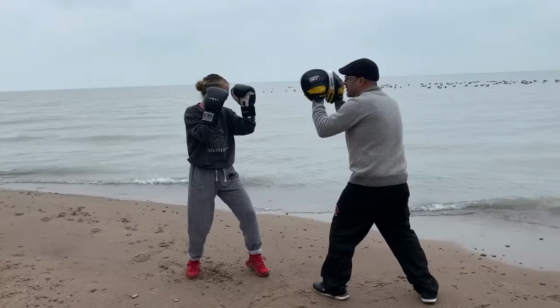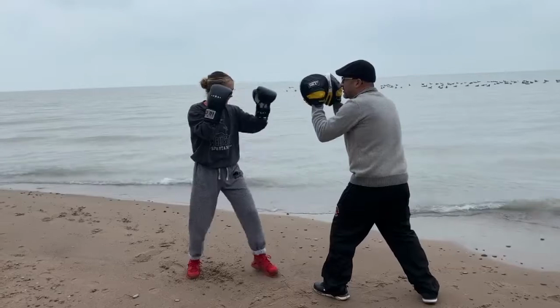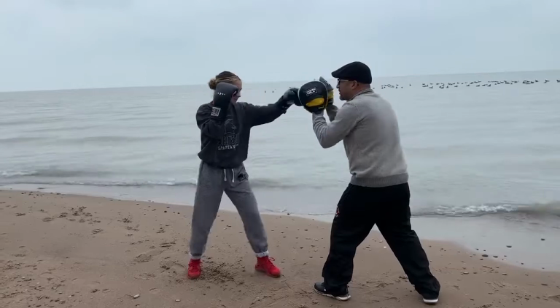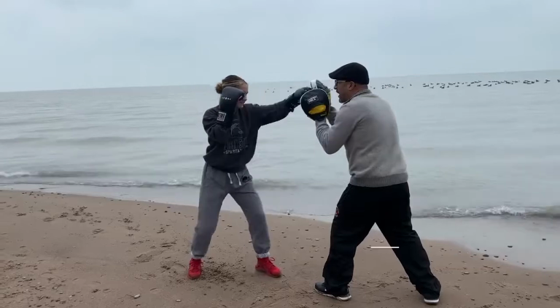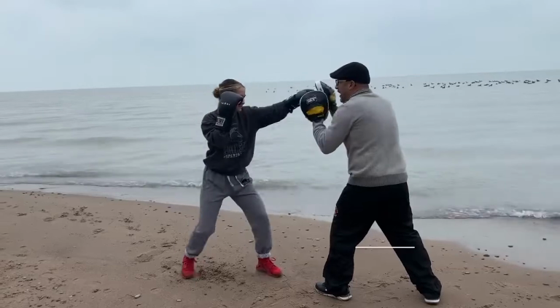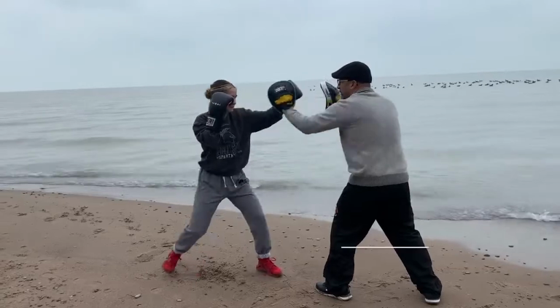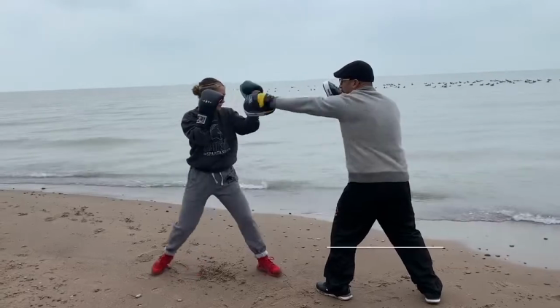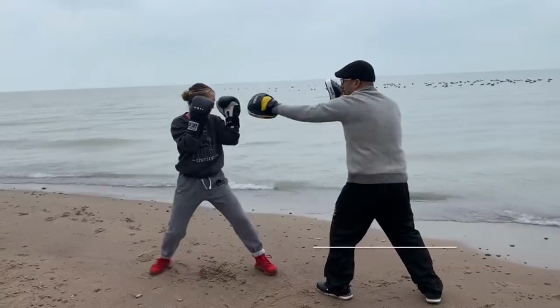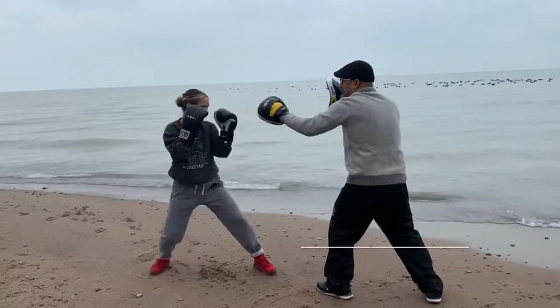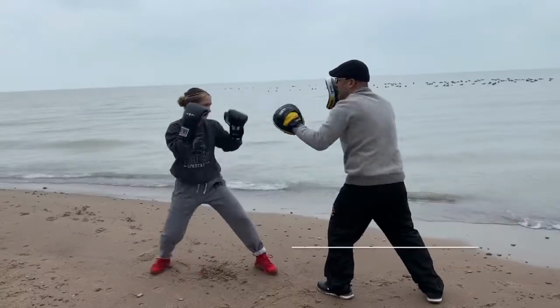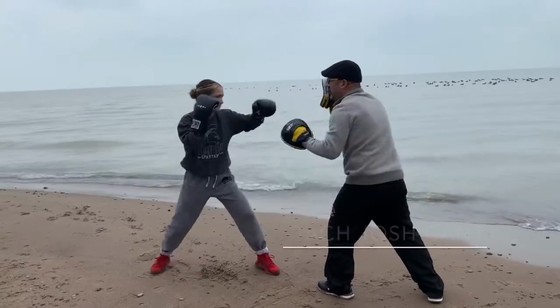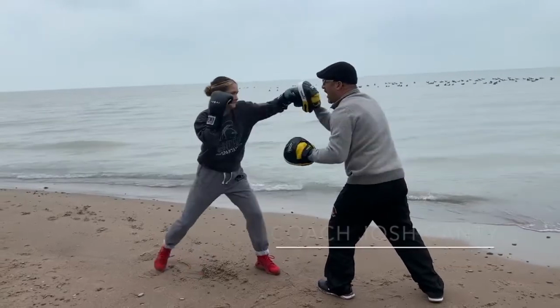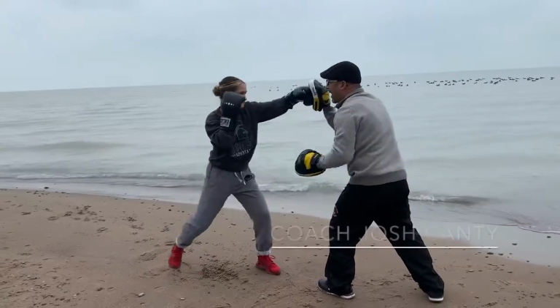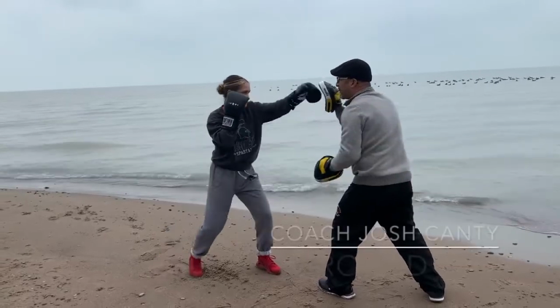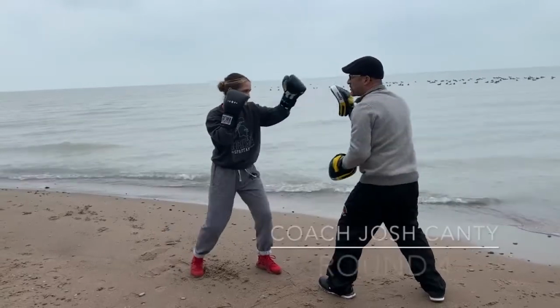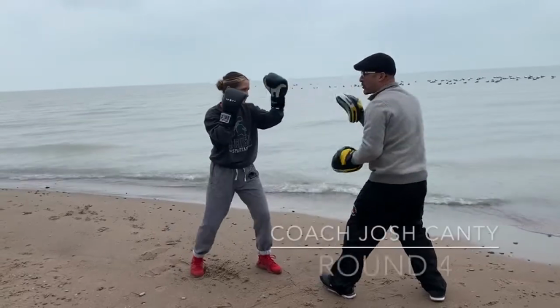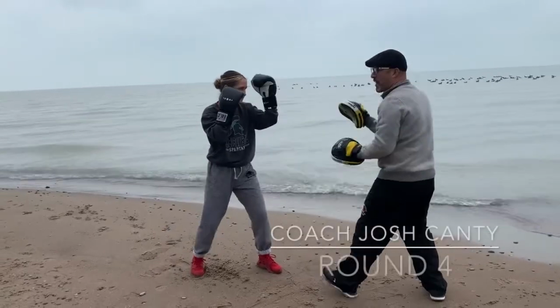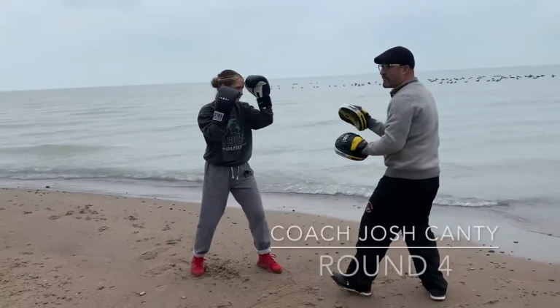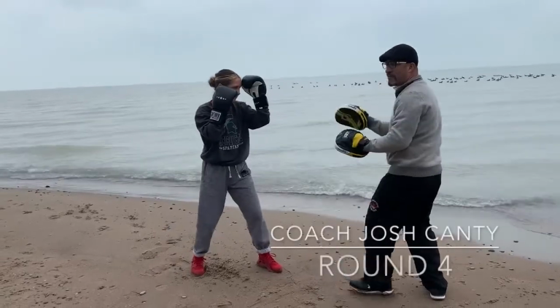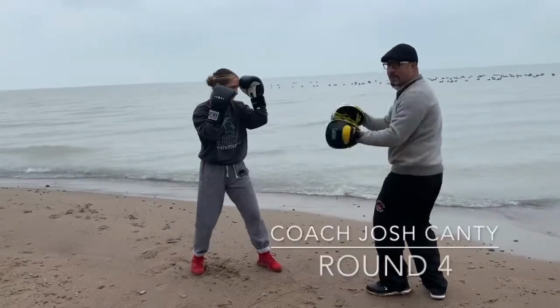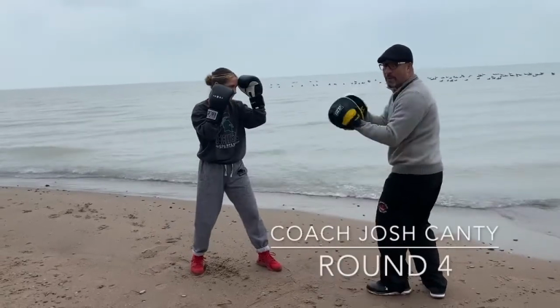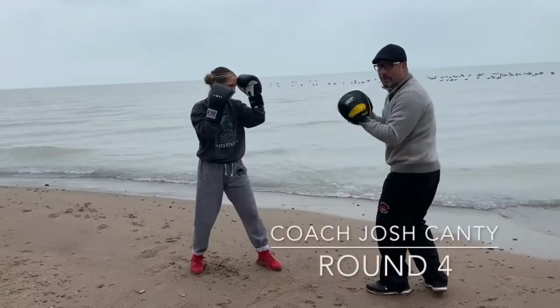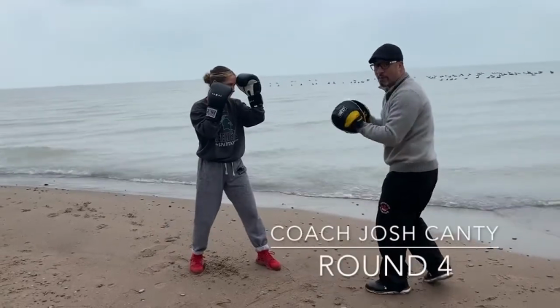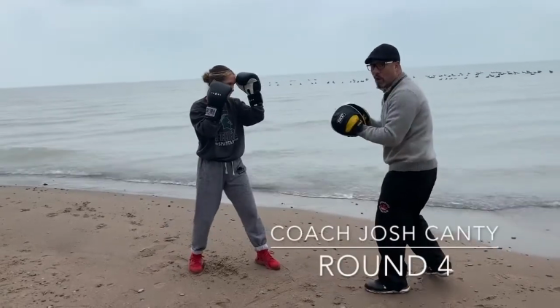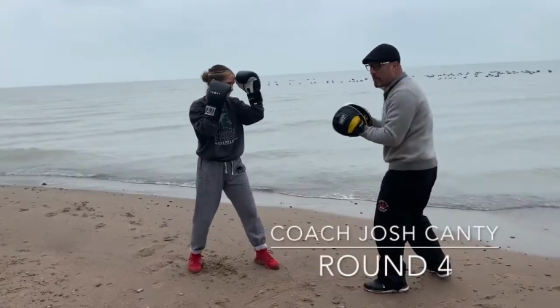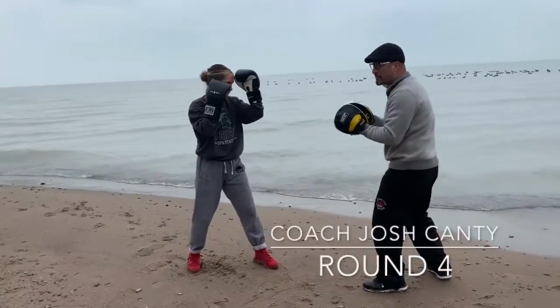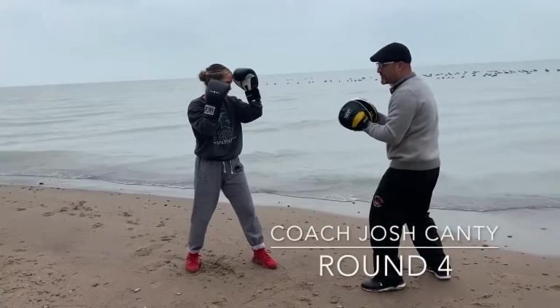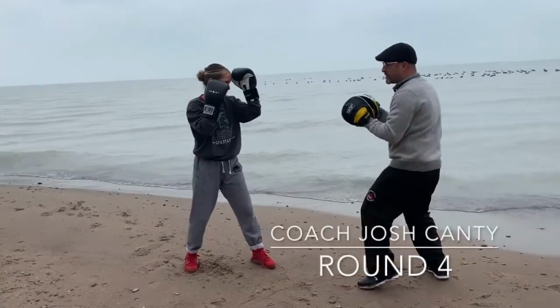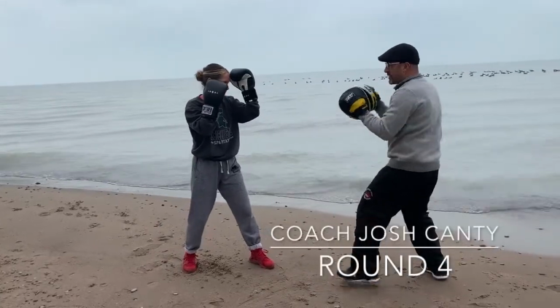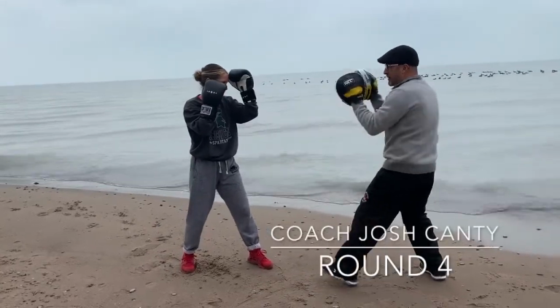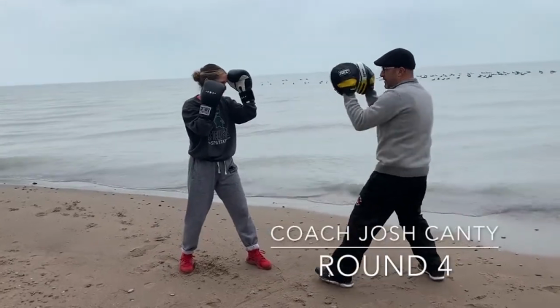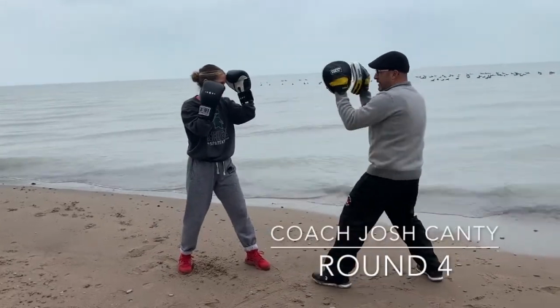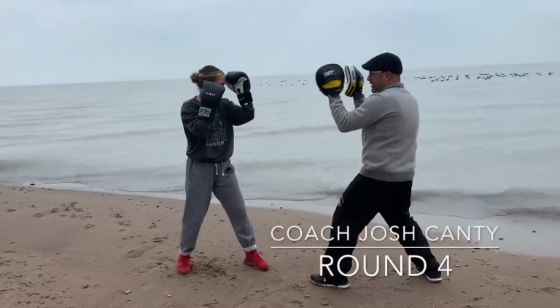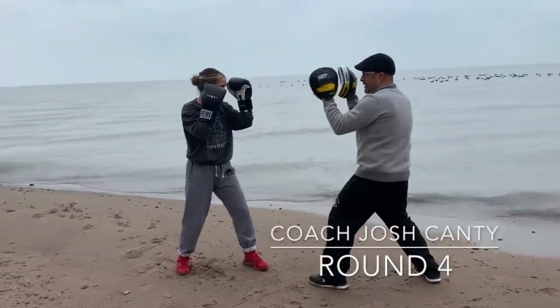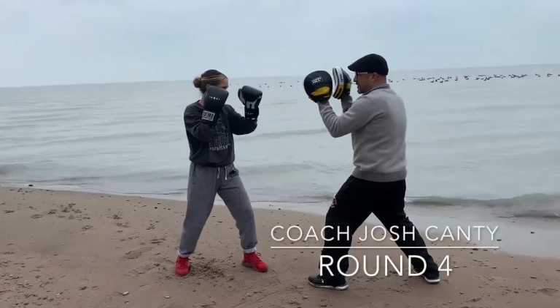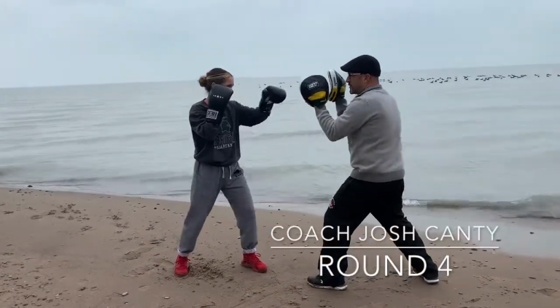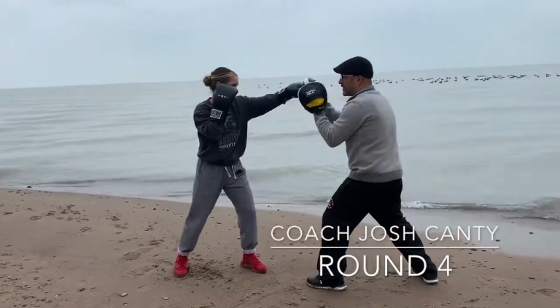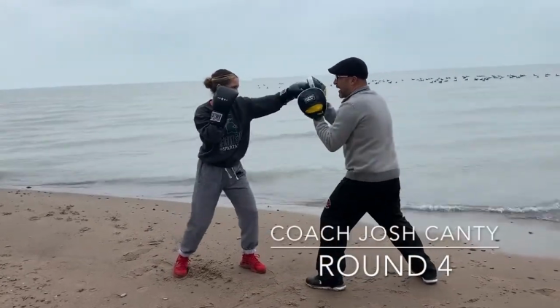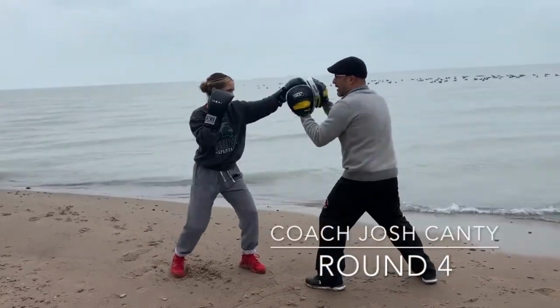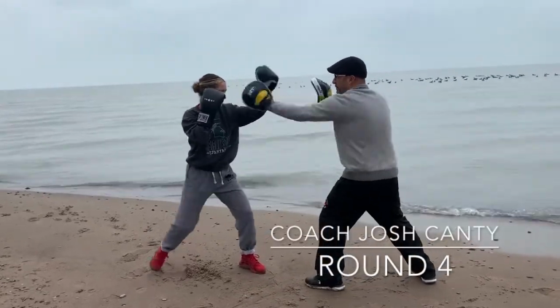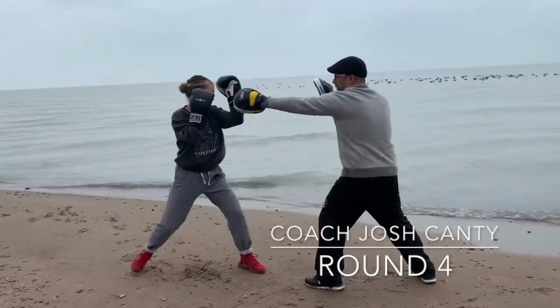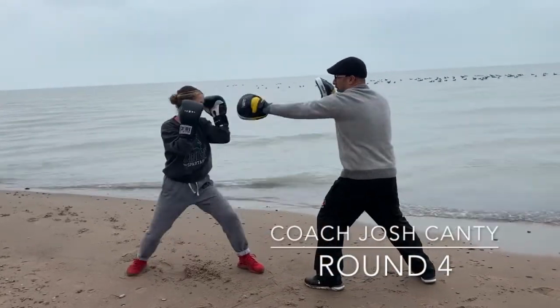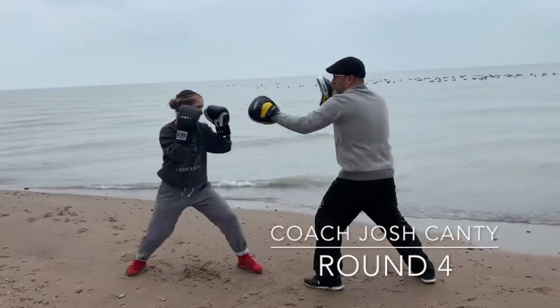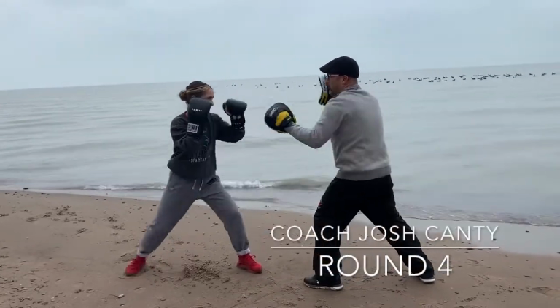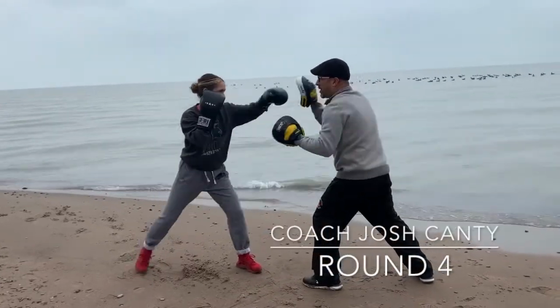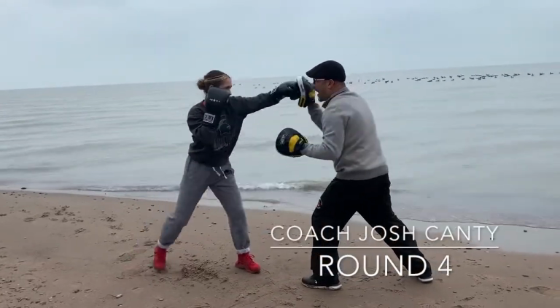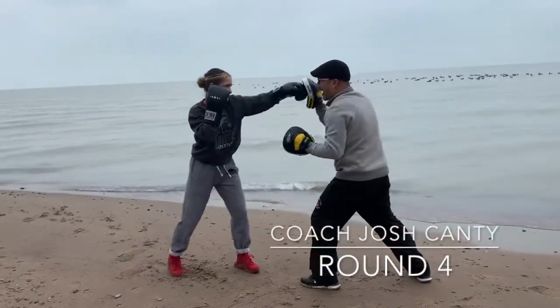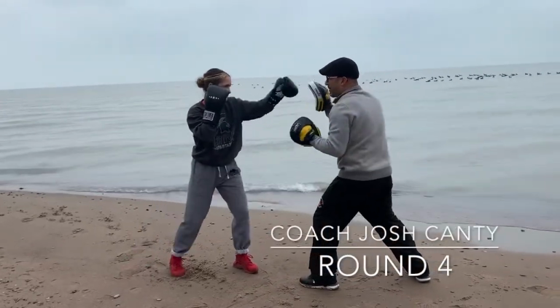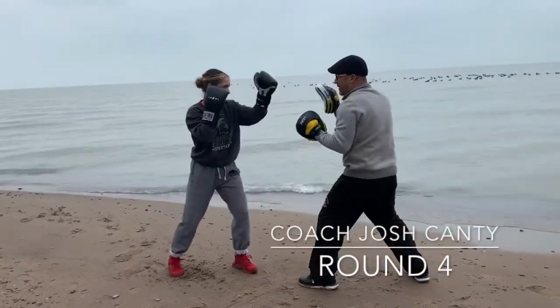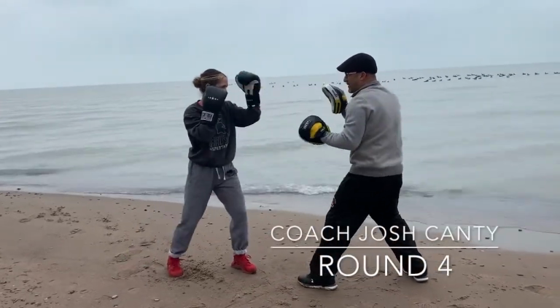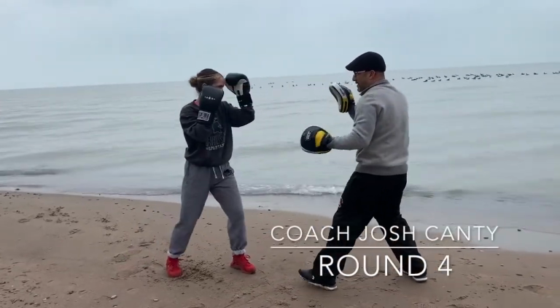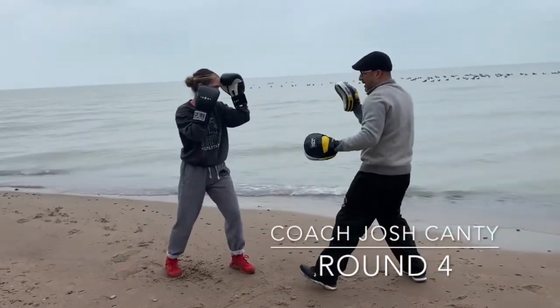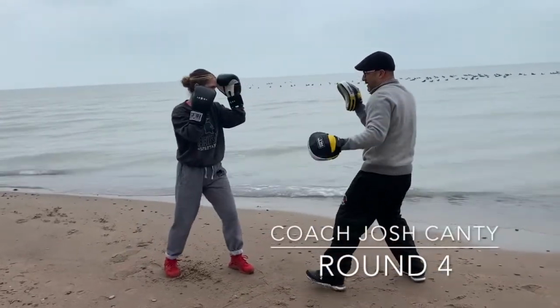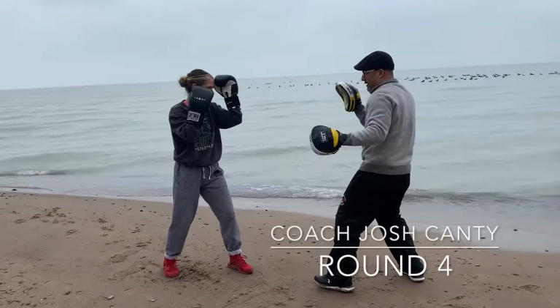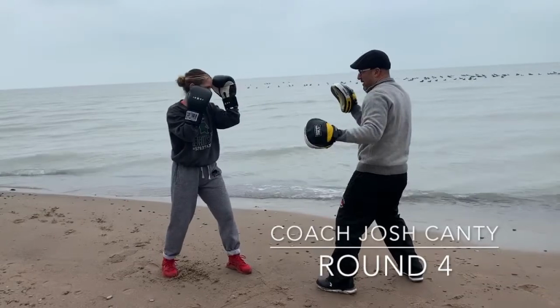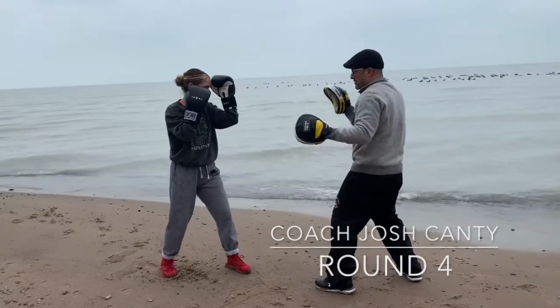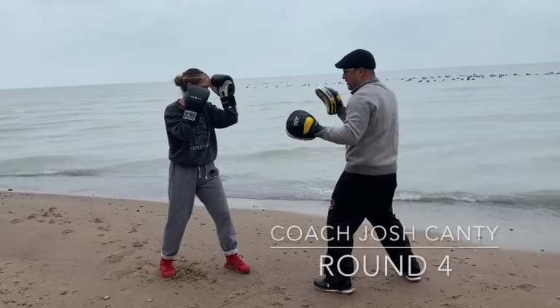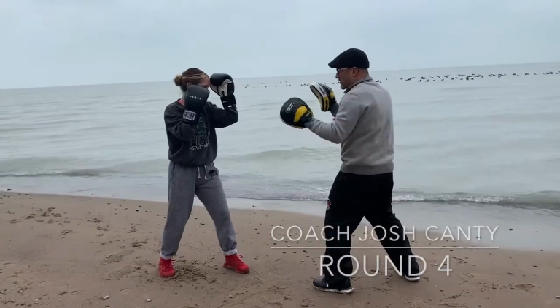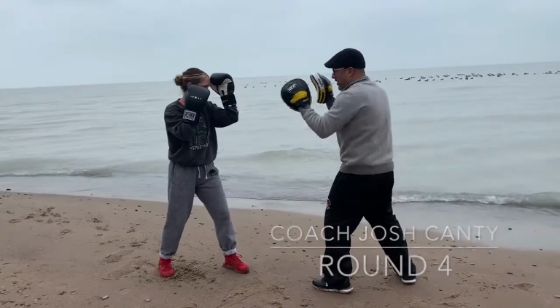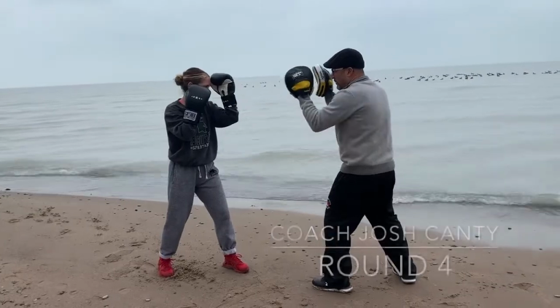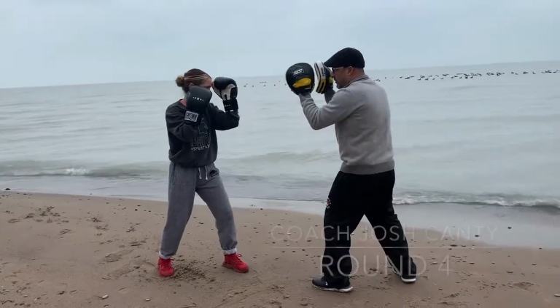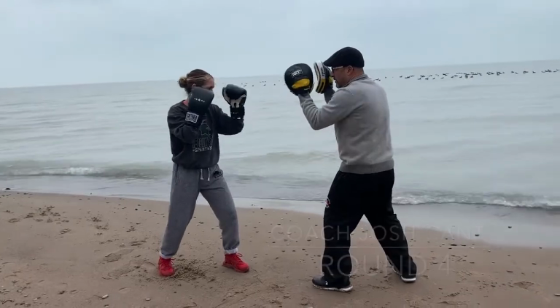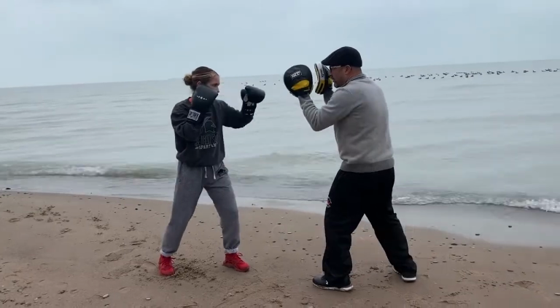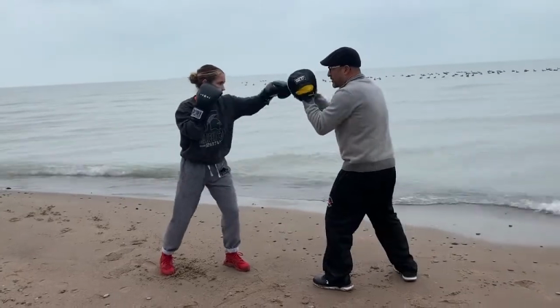Jab, pull, jab, keep it going on the ropes, and pull, jab, and line up.